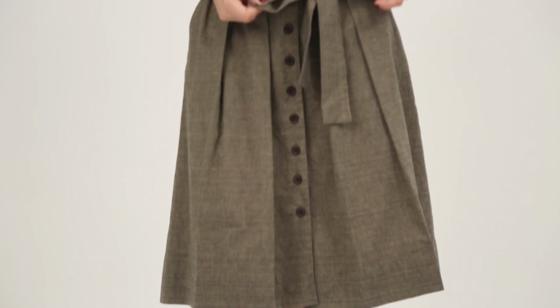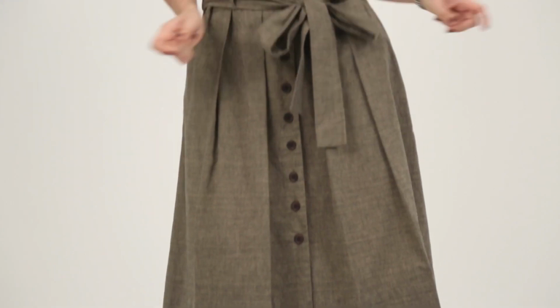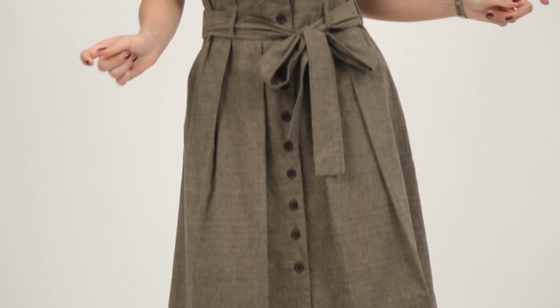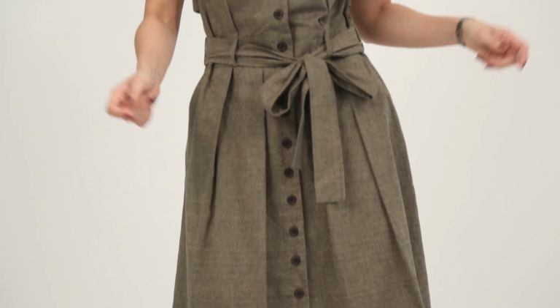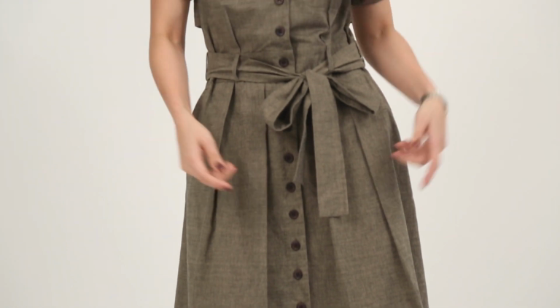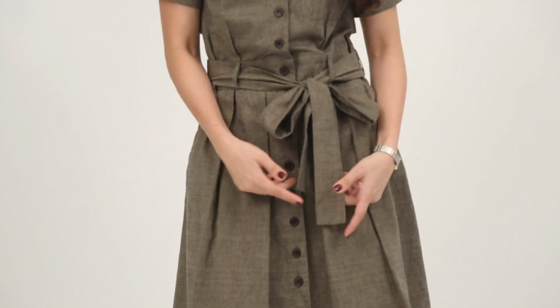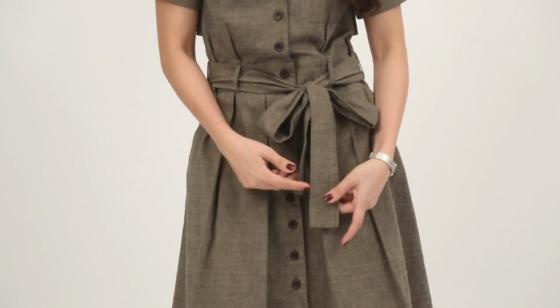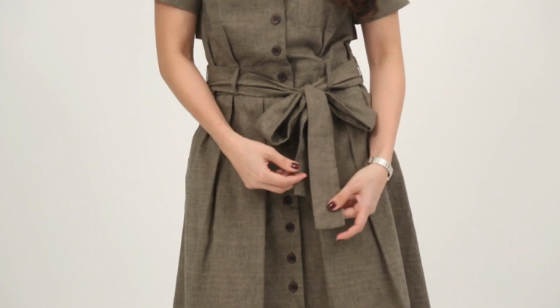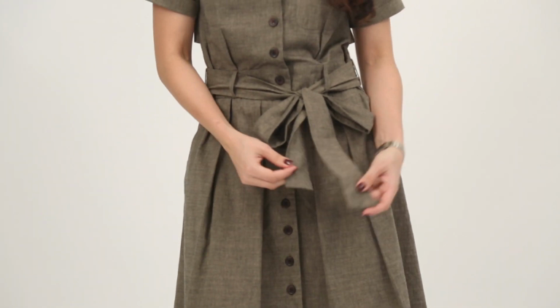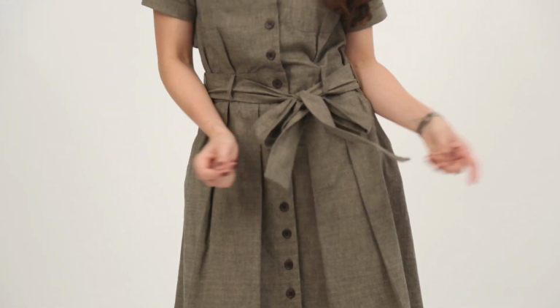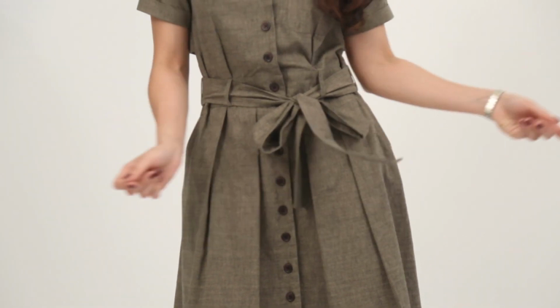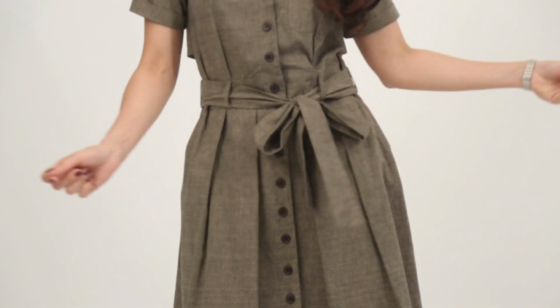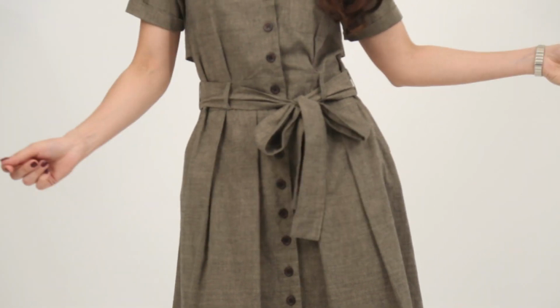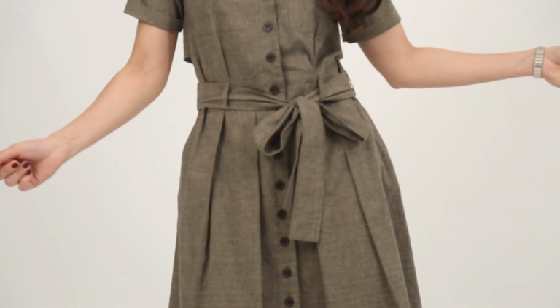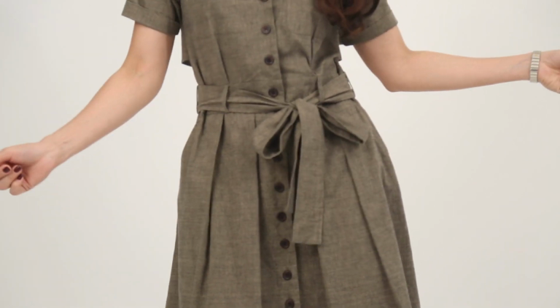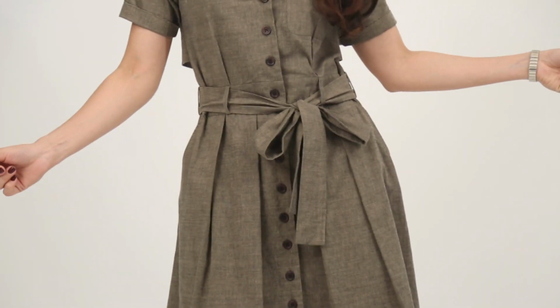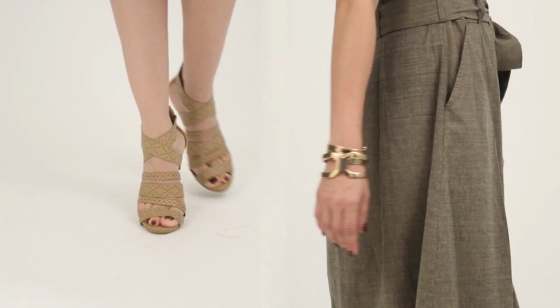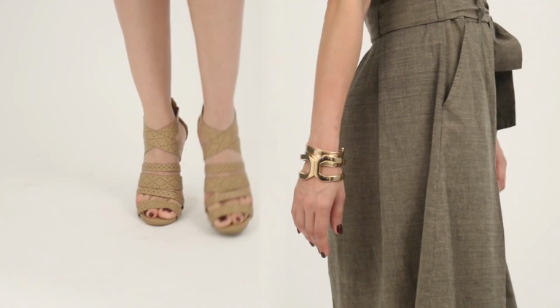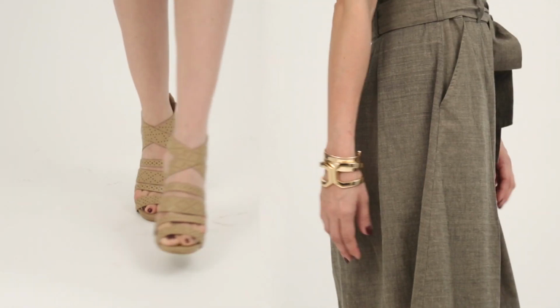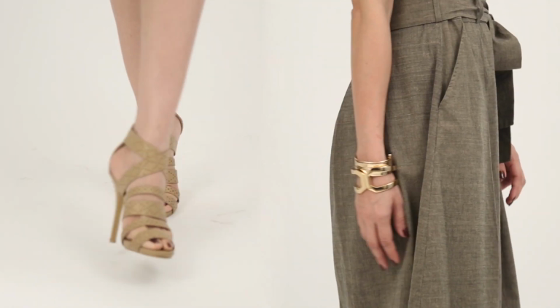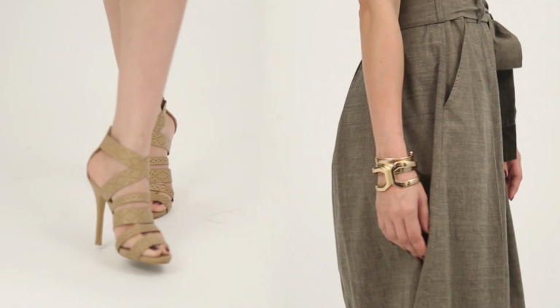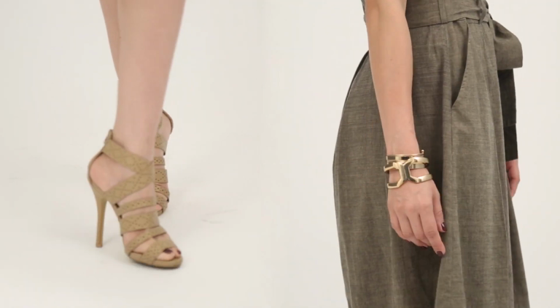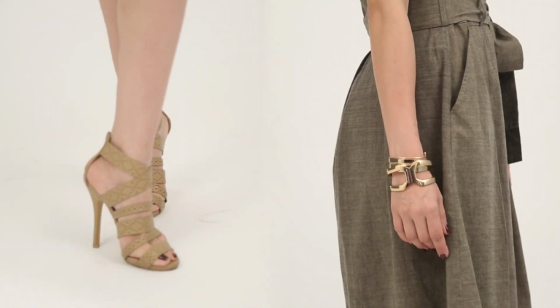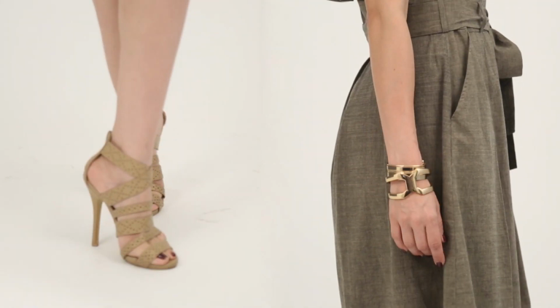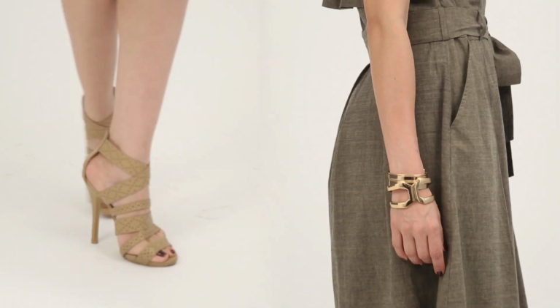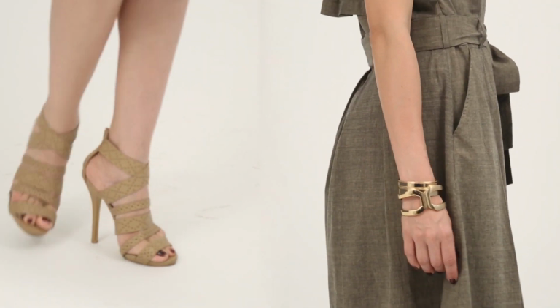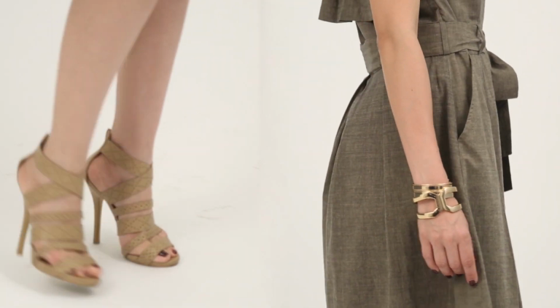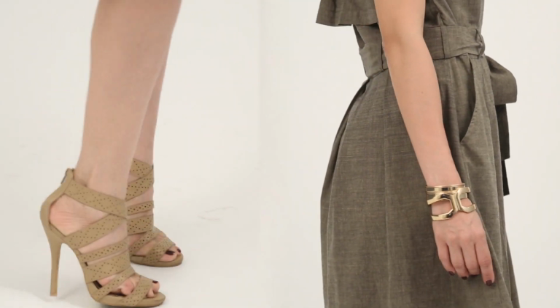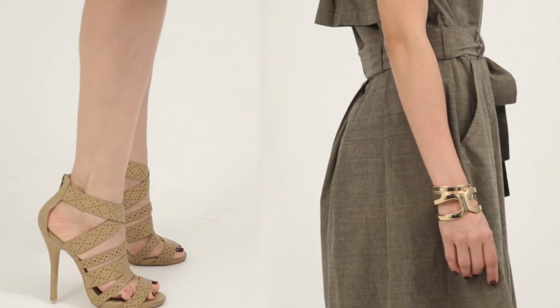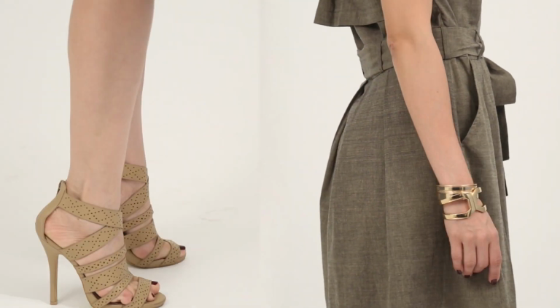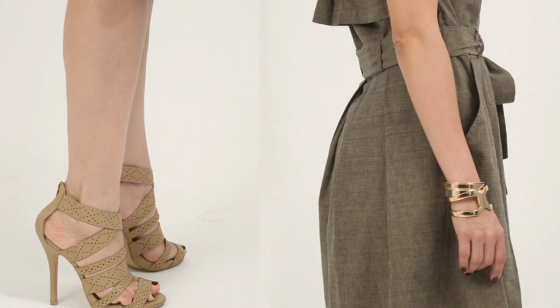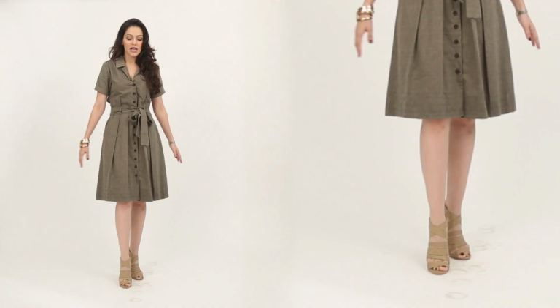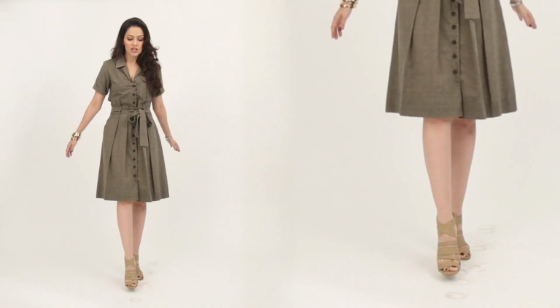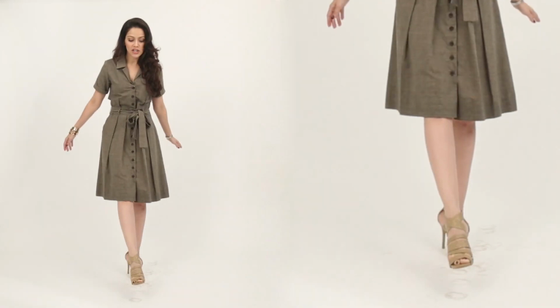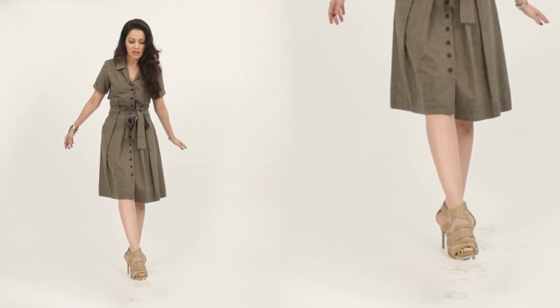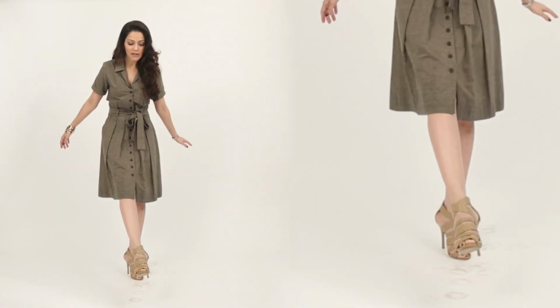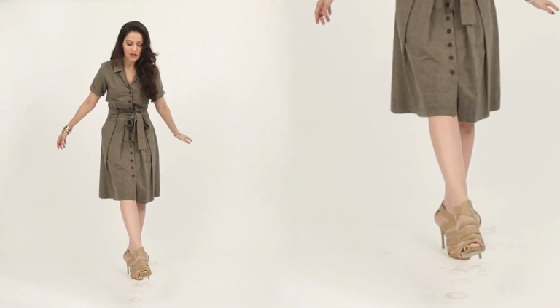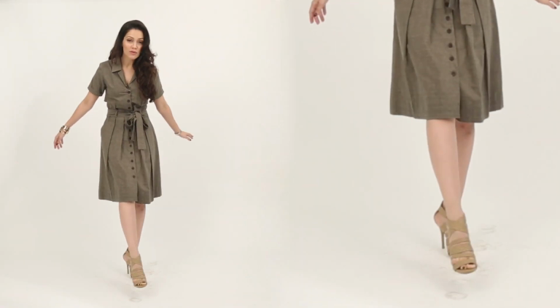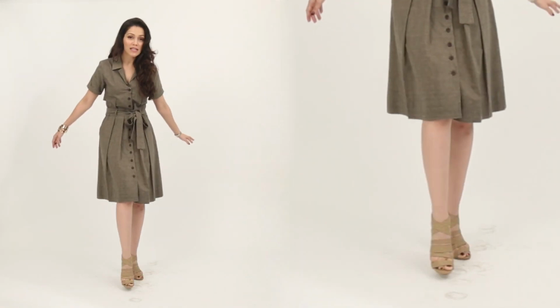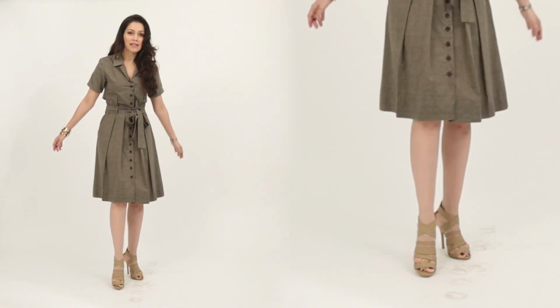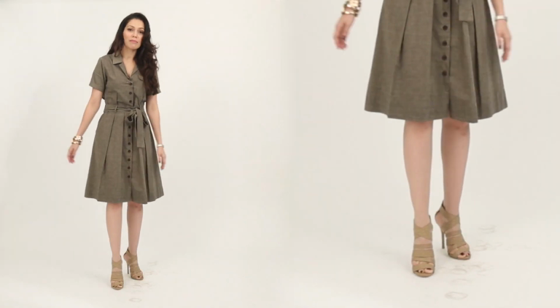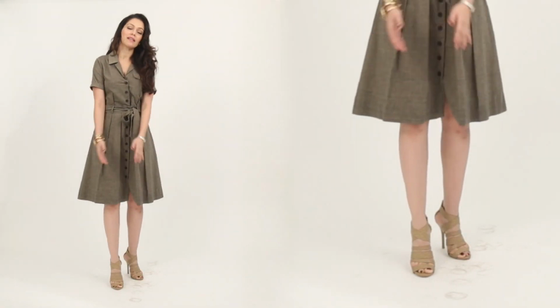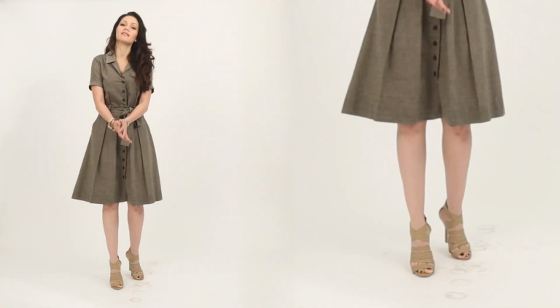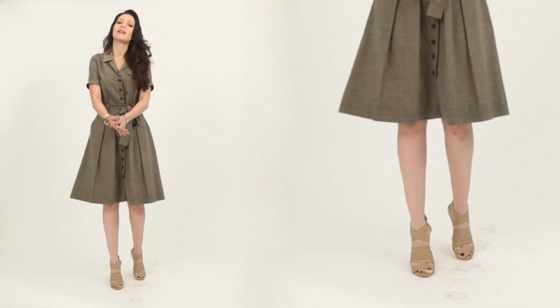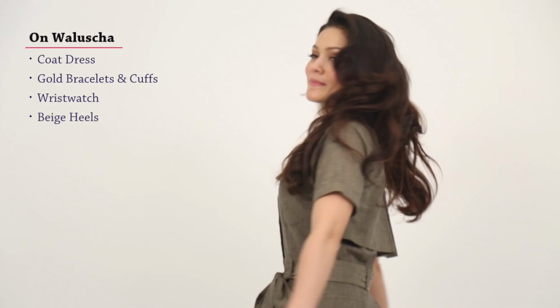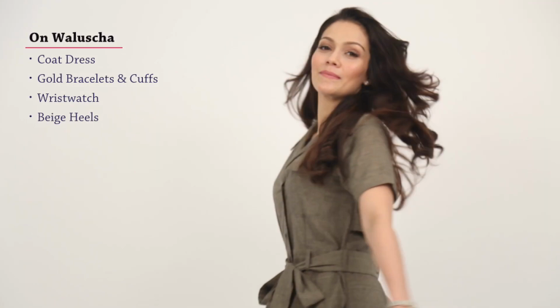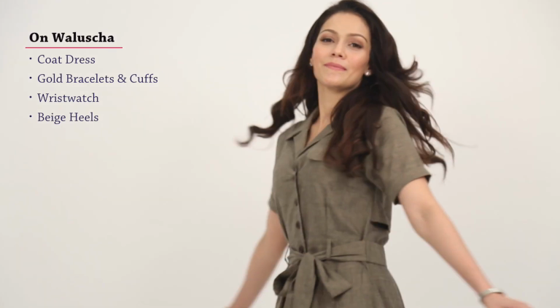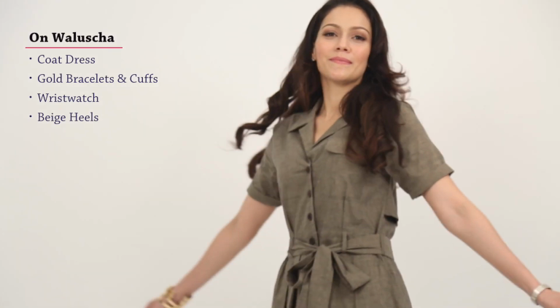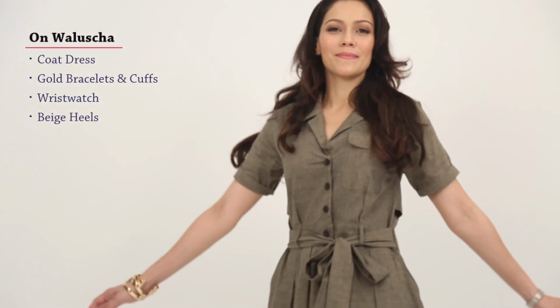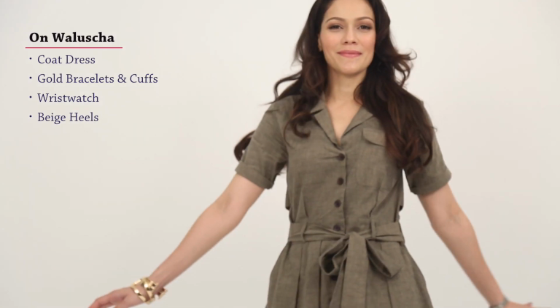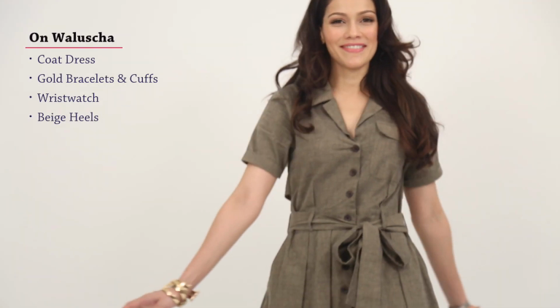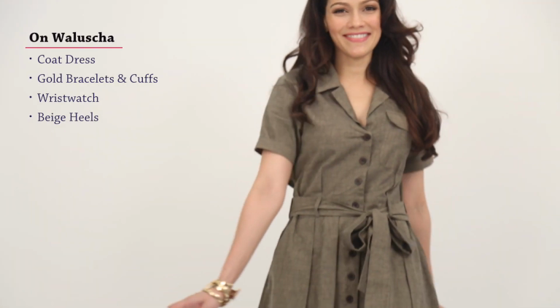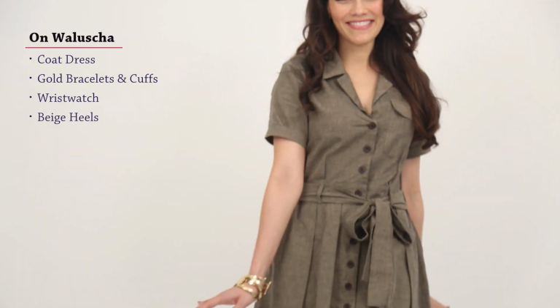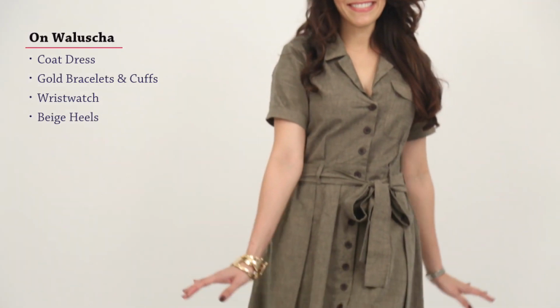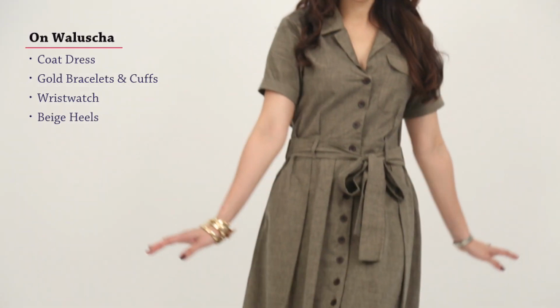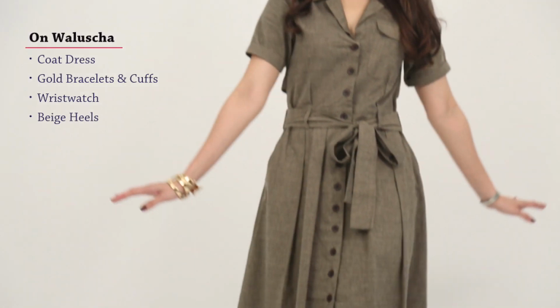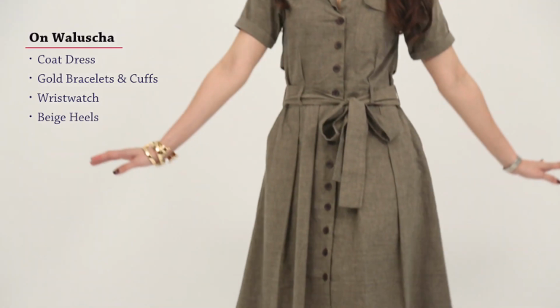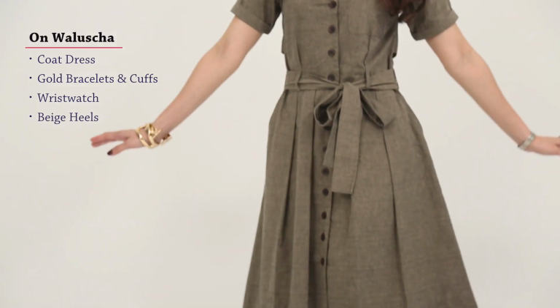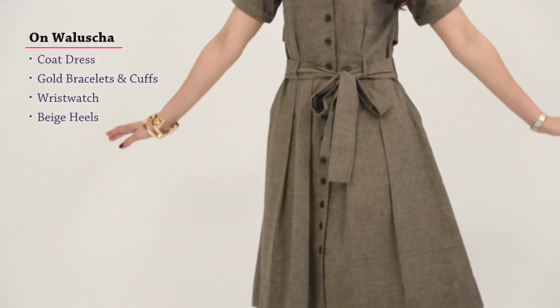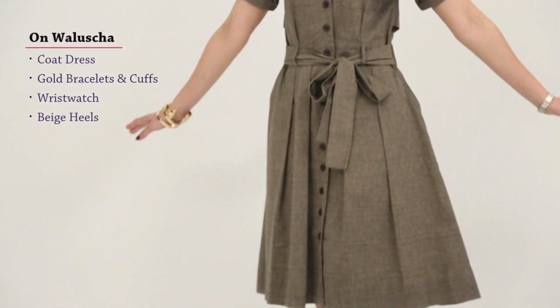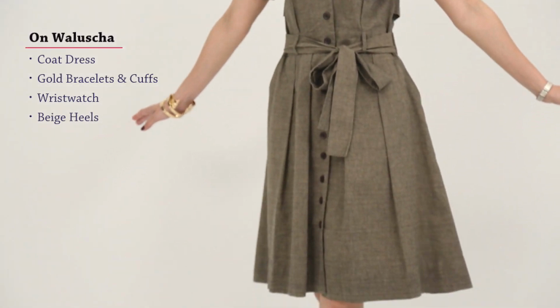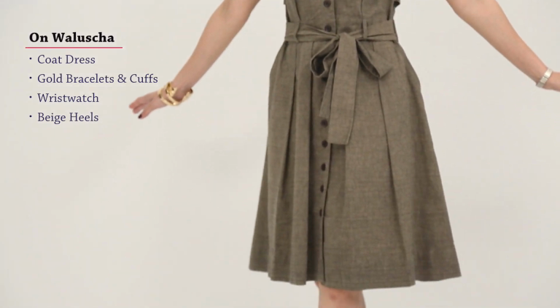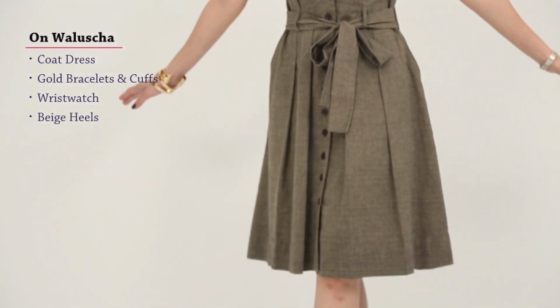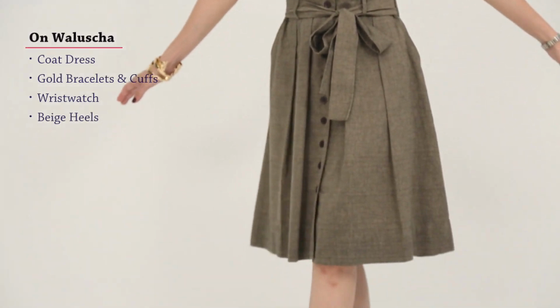This is the same outfit I go to work in. I'm just blinging it up a little bit, changing my shoes a little bit, adding a little bit of jewellery, and I think I'm ready for the night.